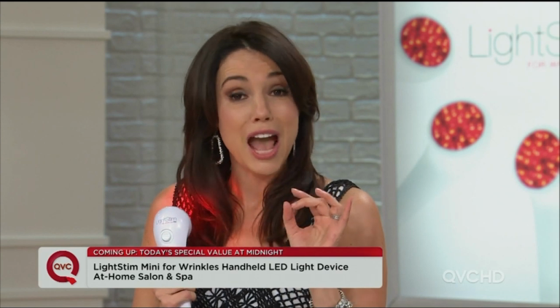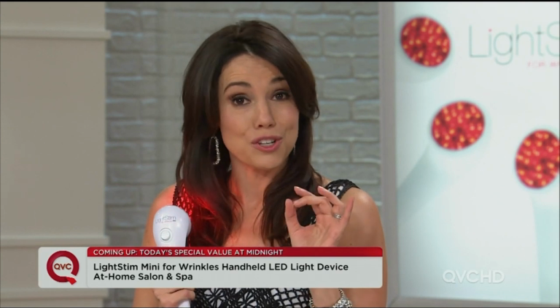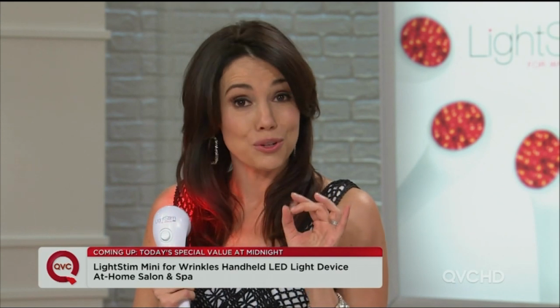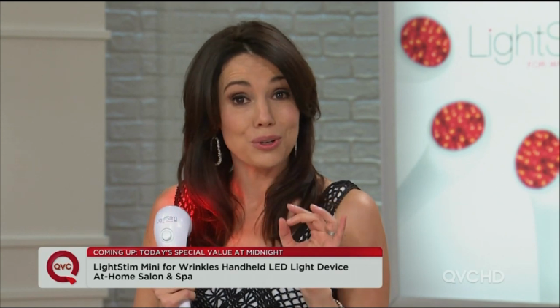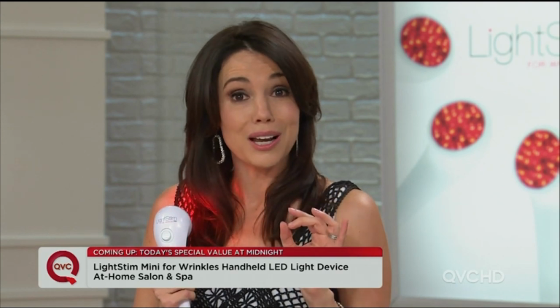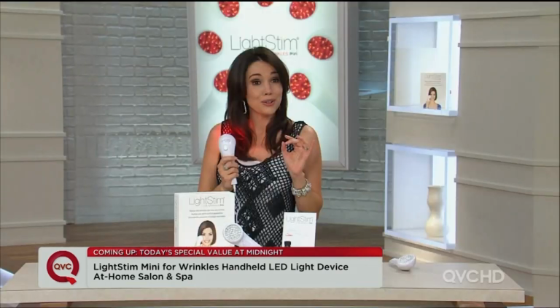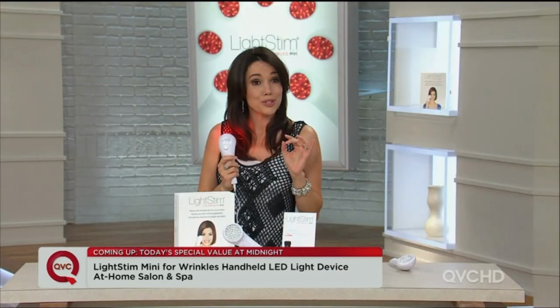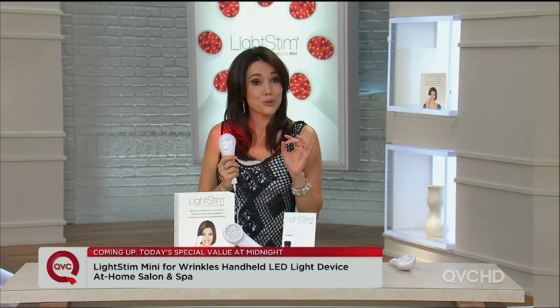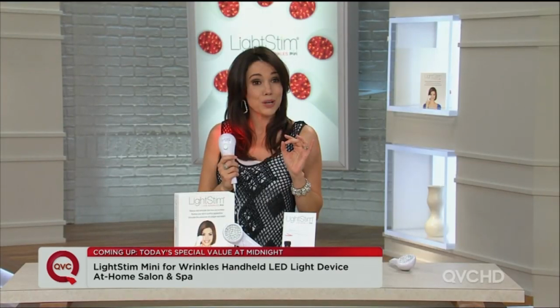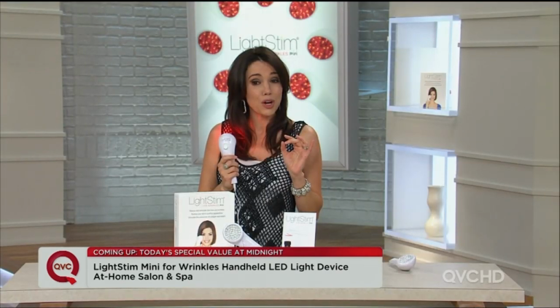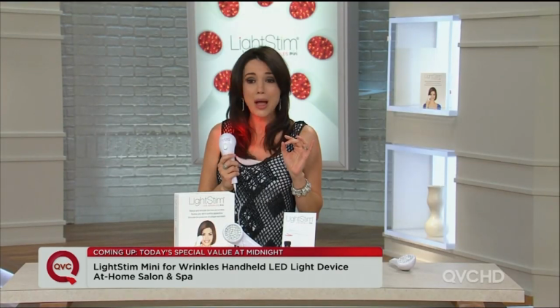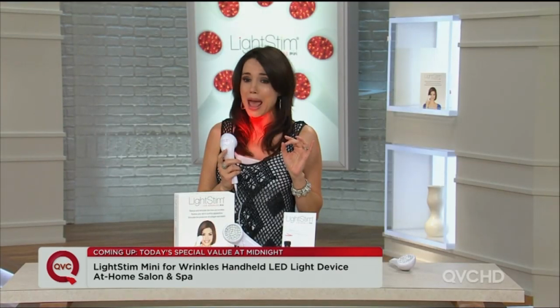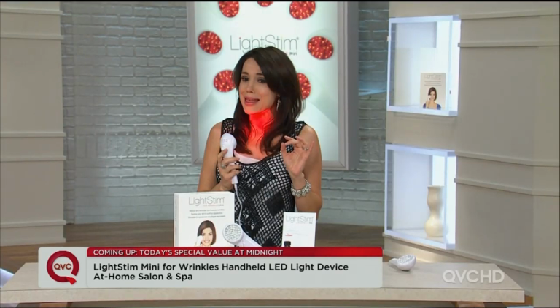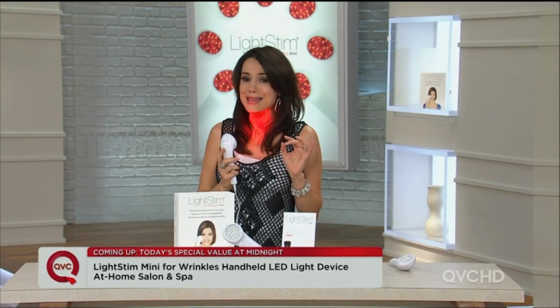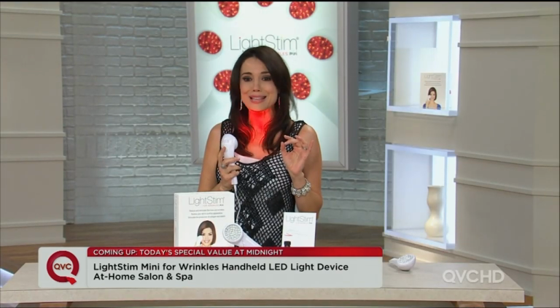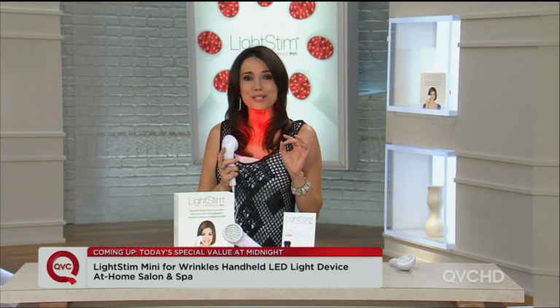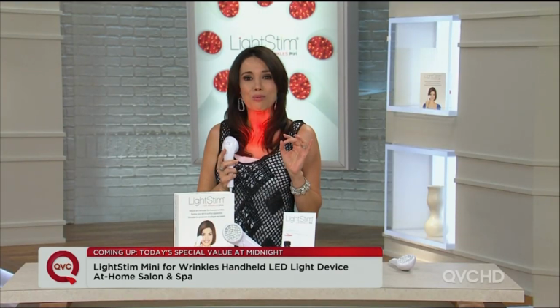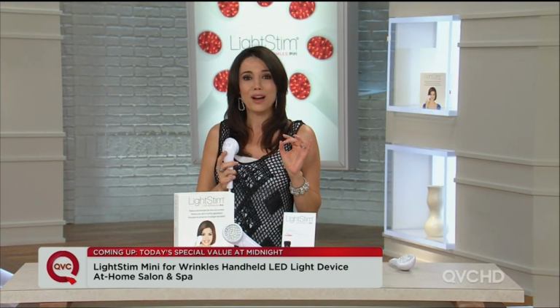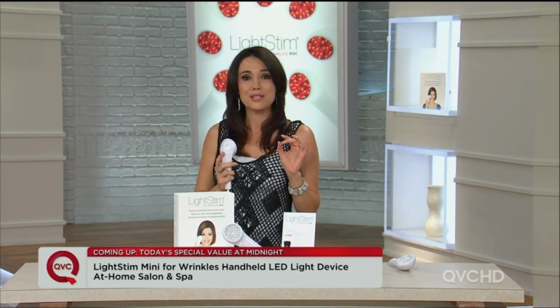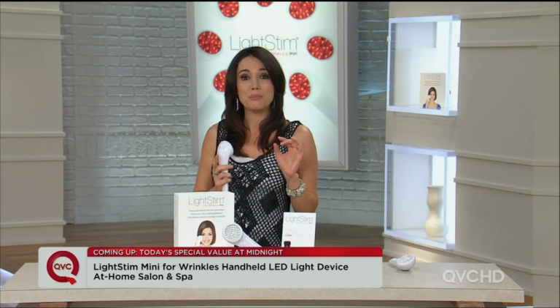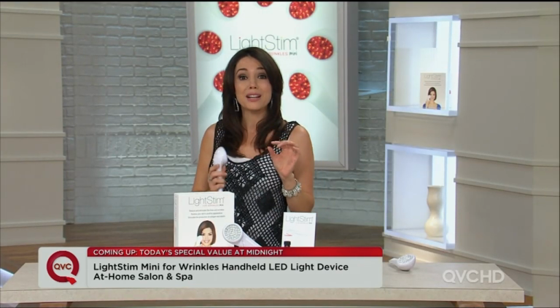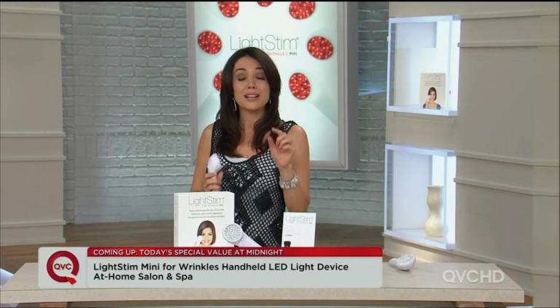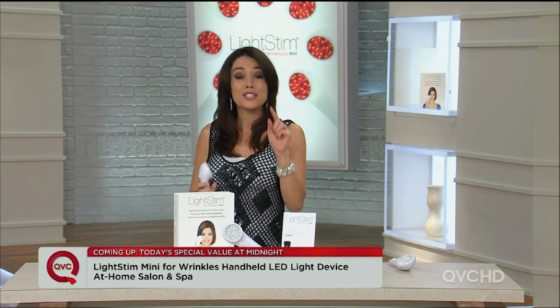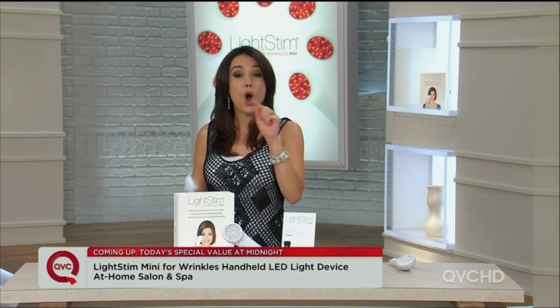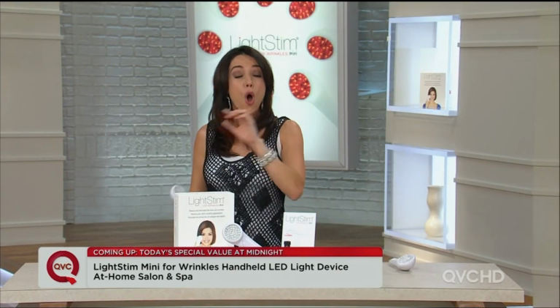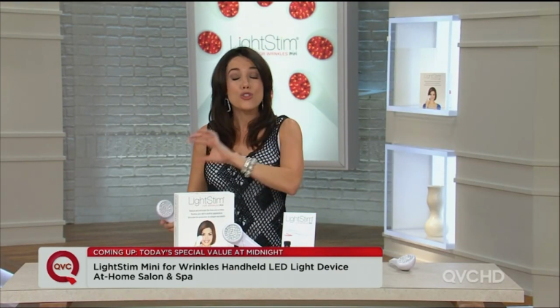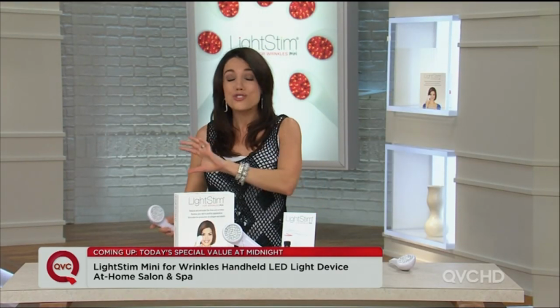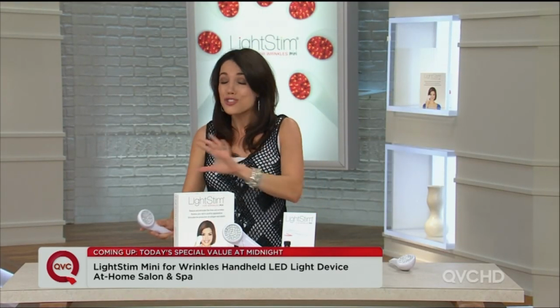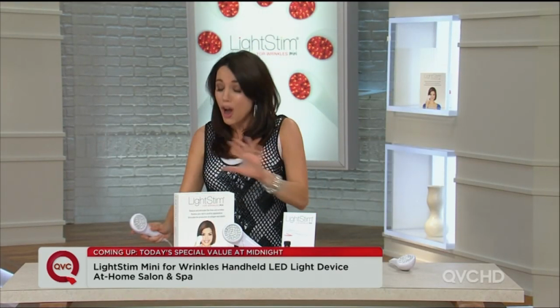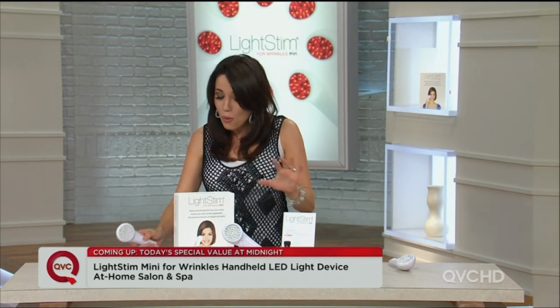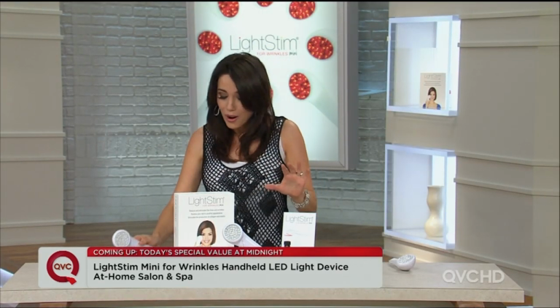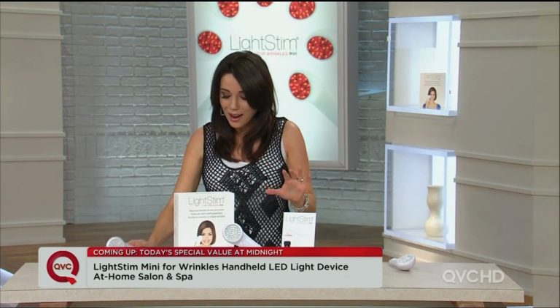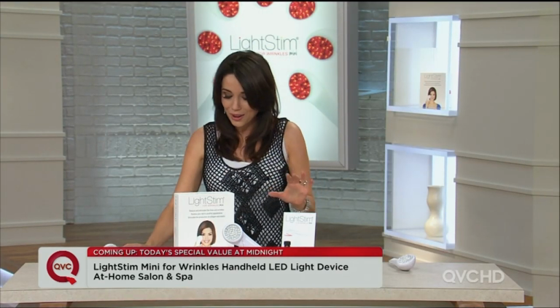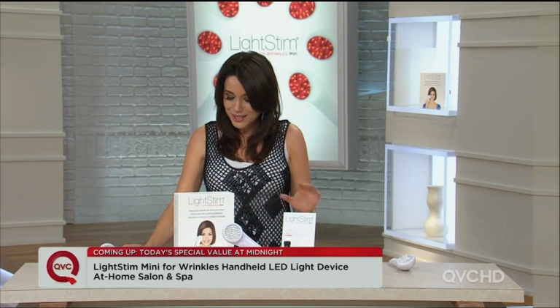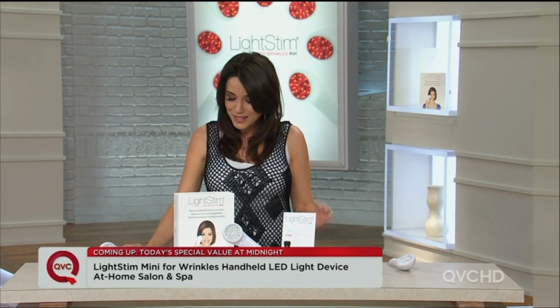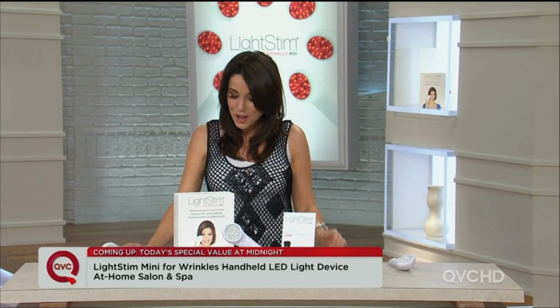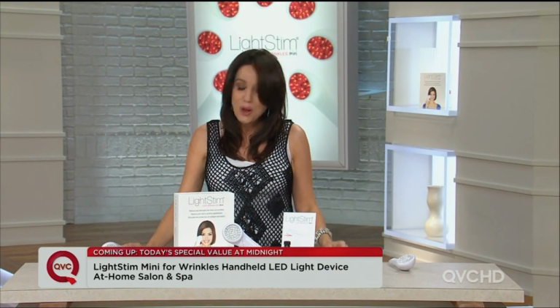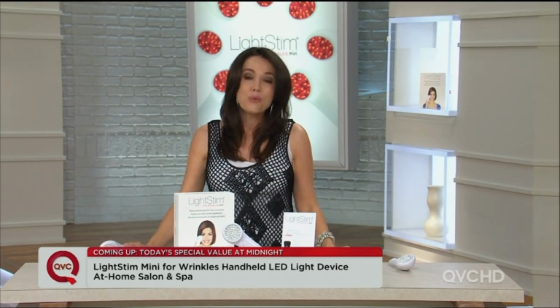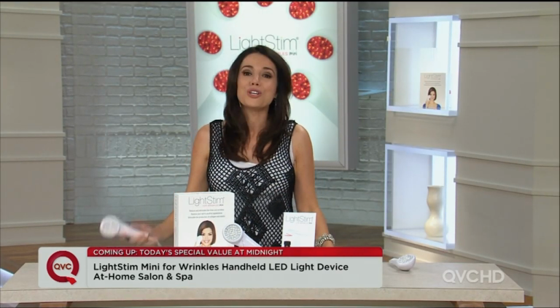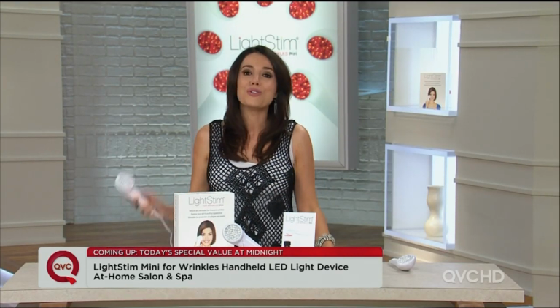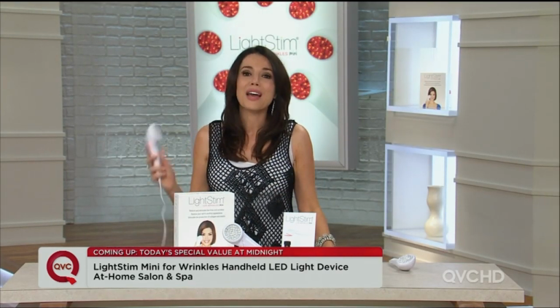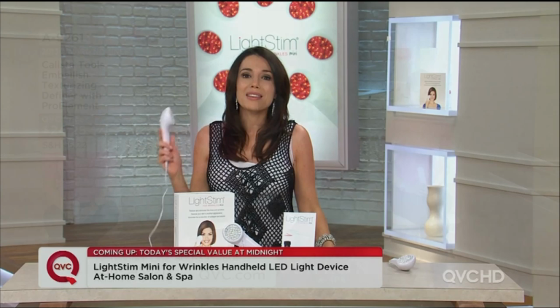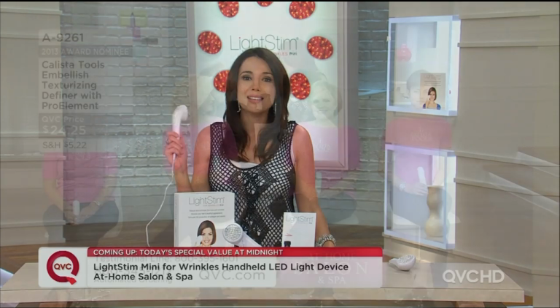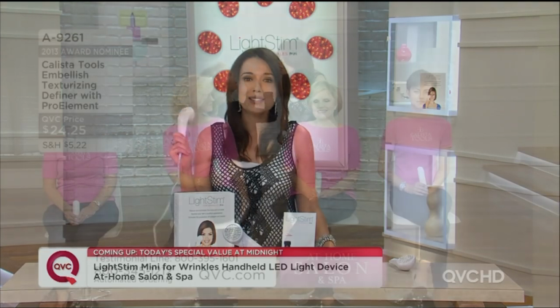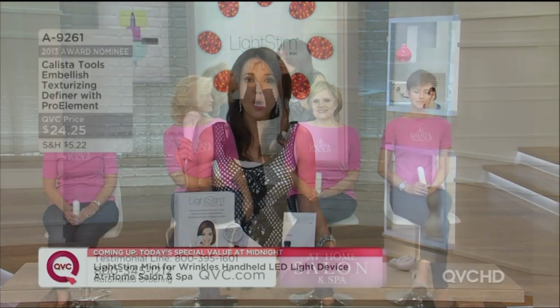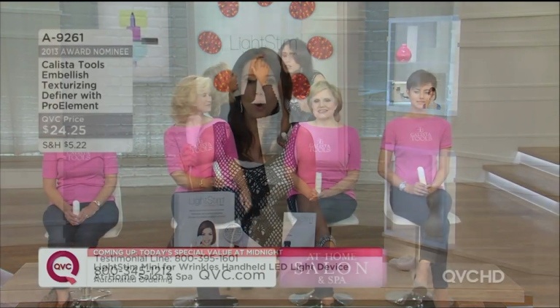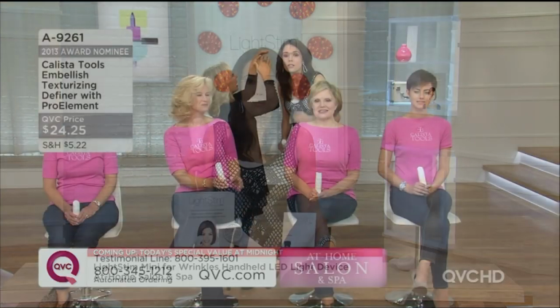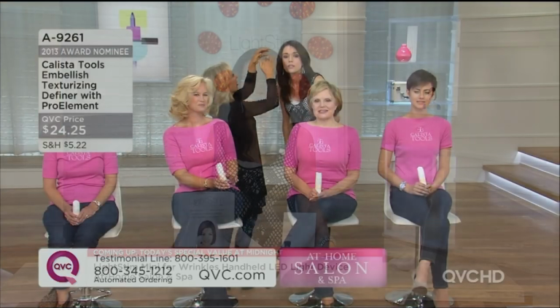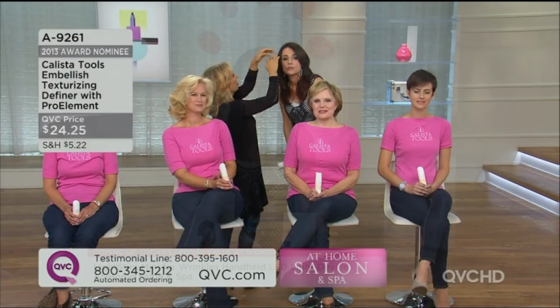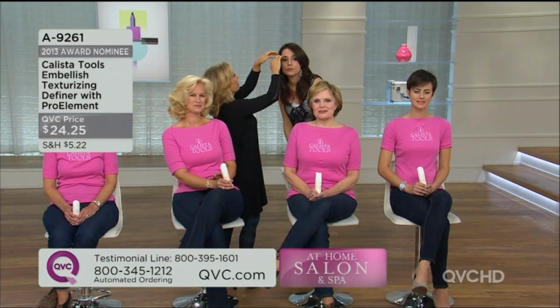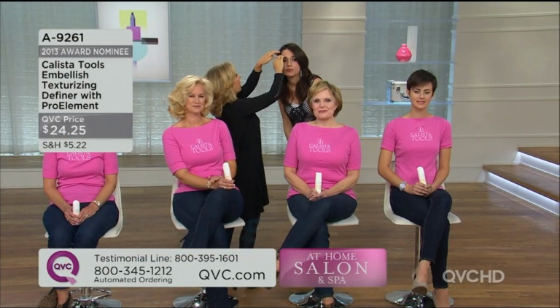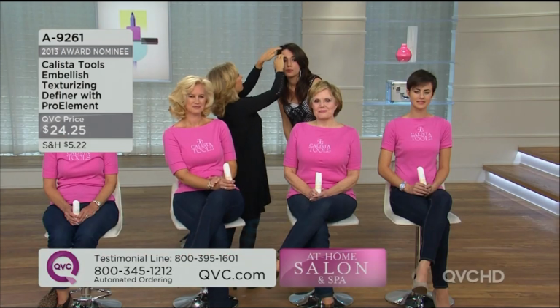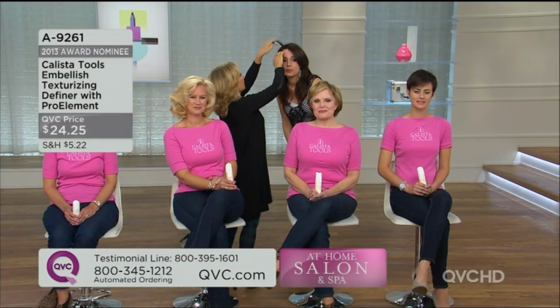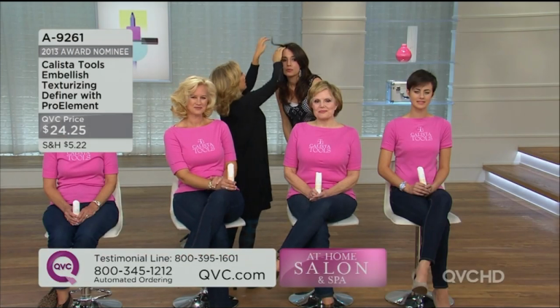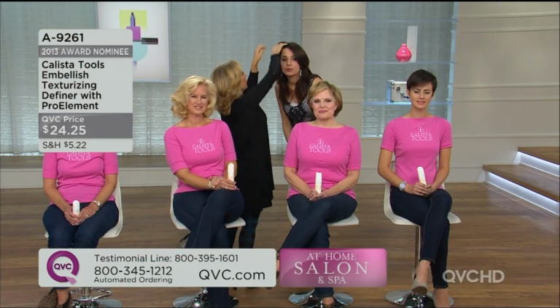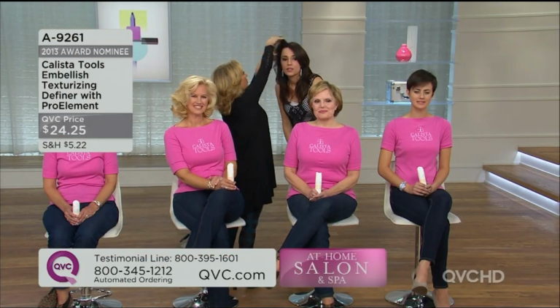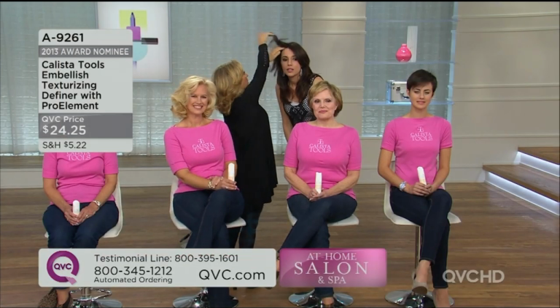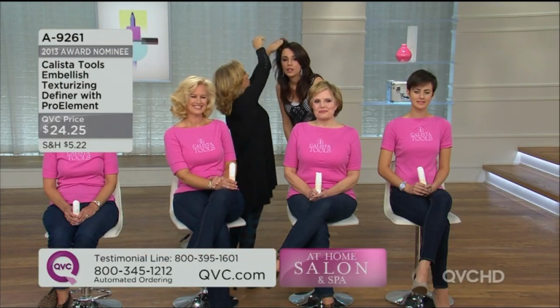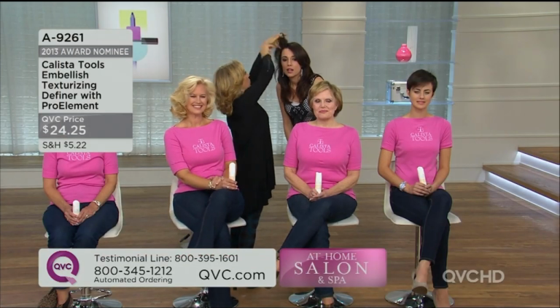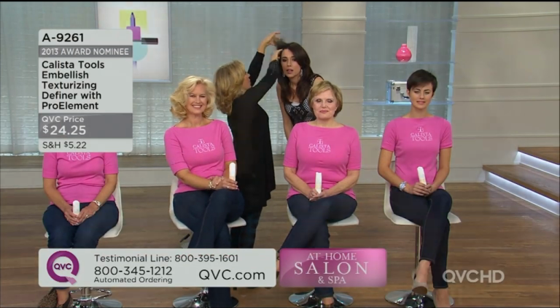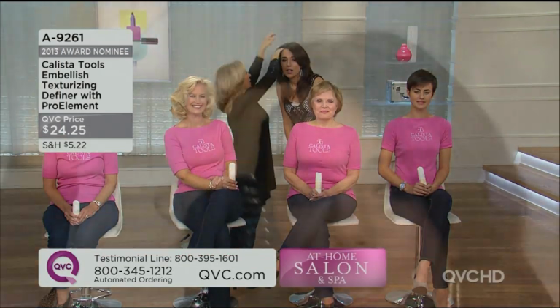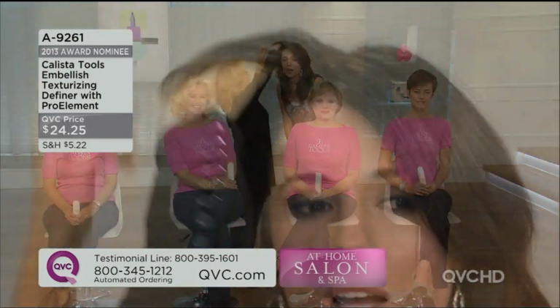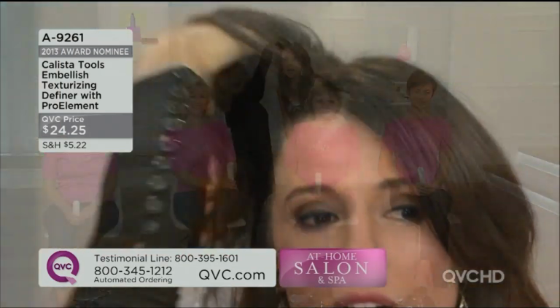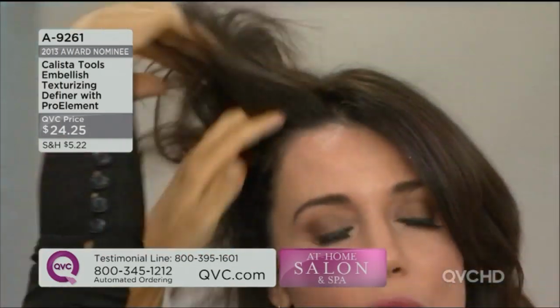And you know what else is real? This price, because nowhere else will you get this.